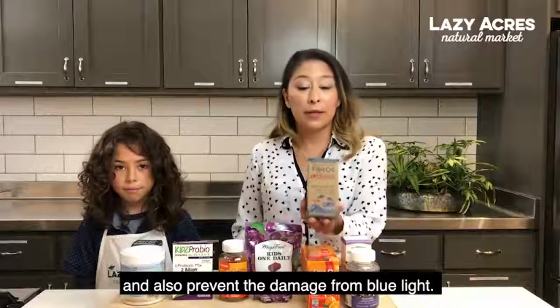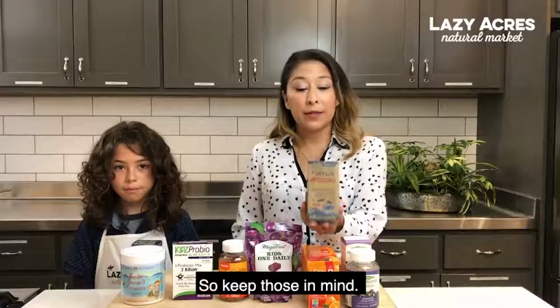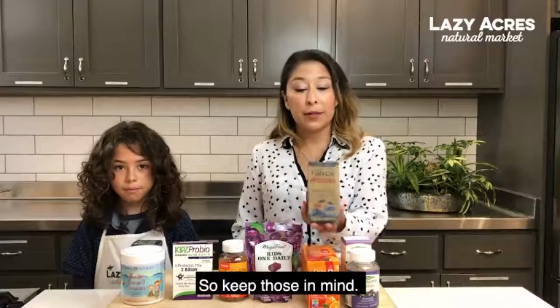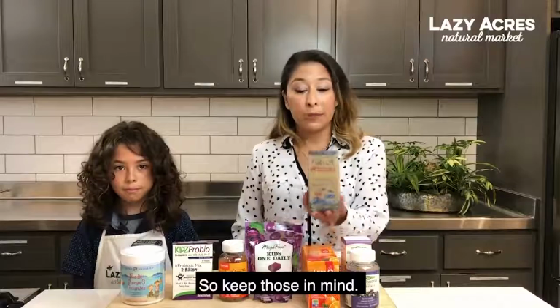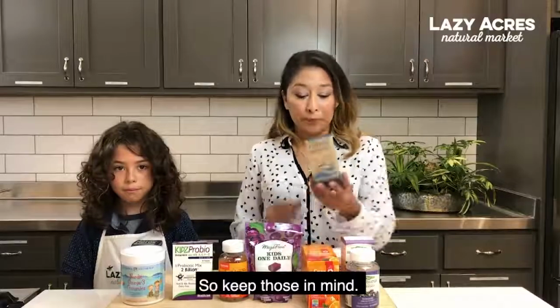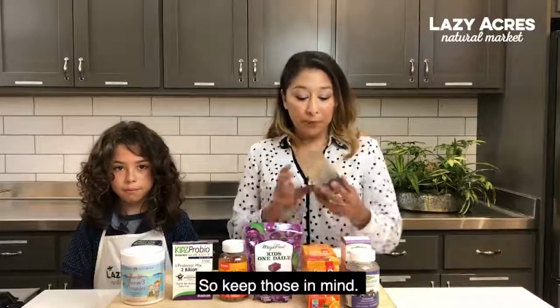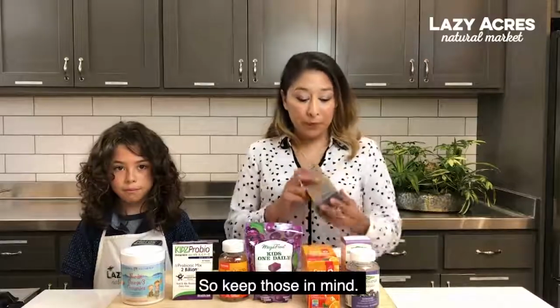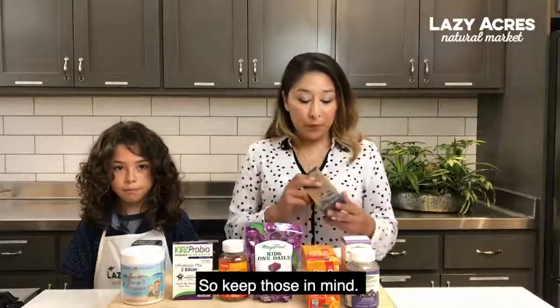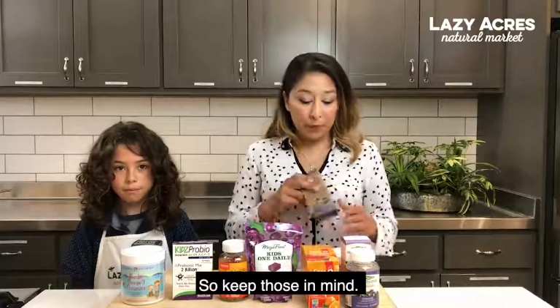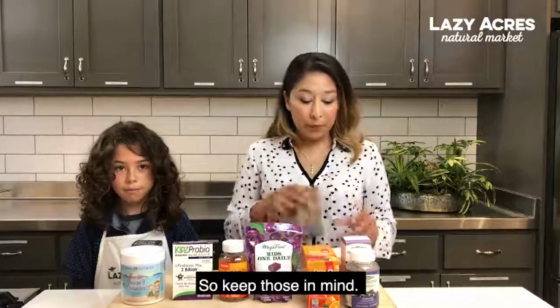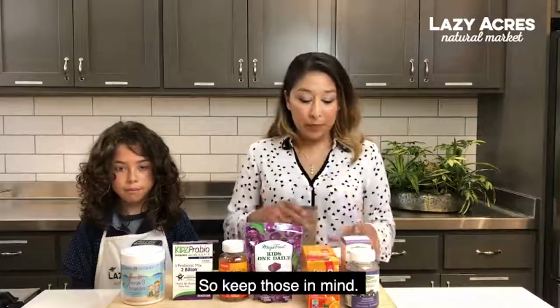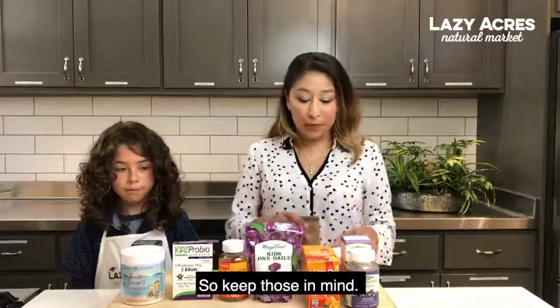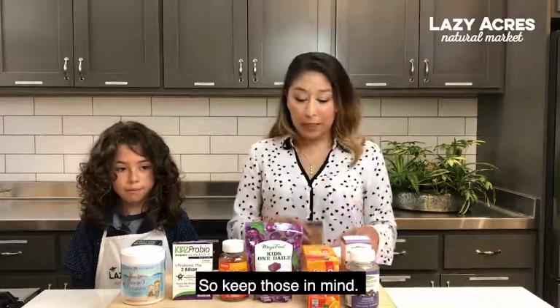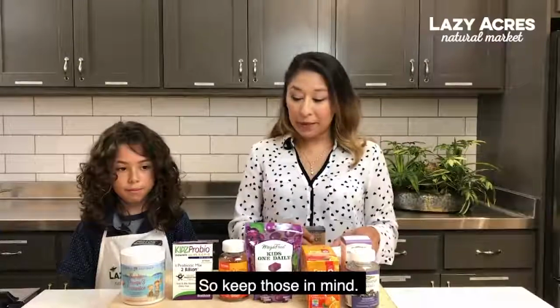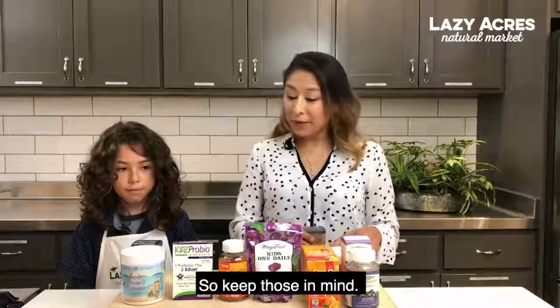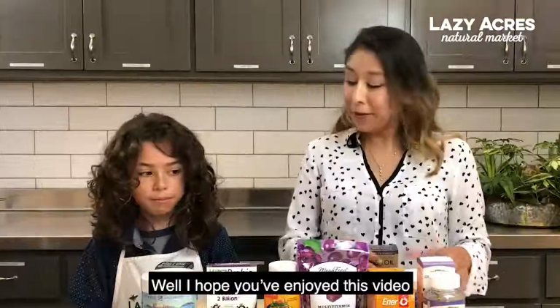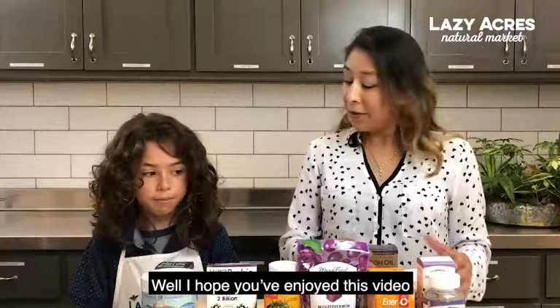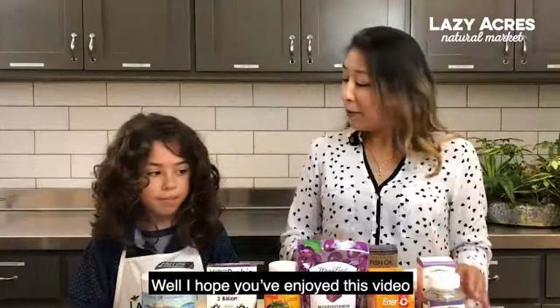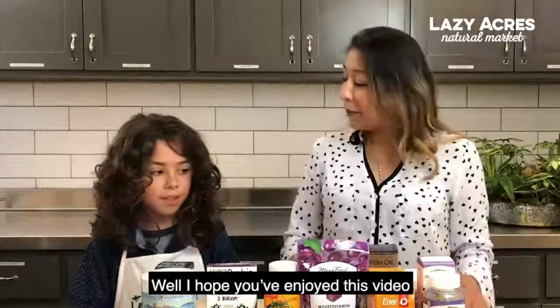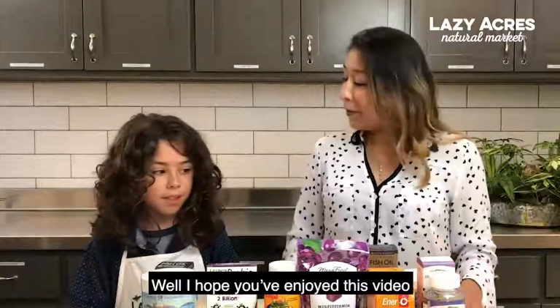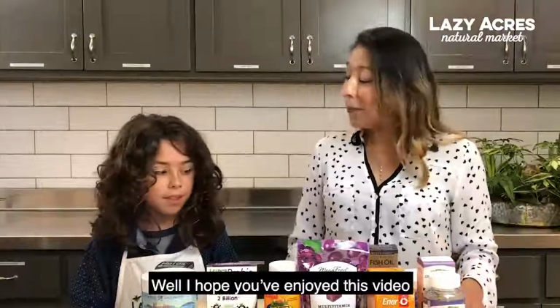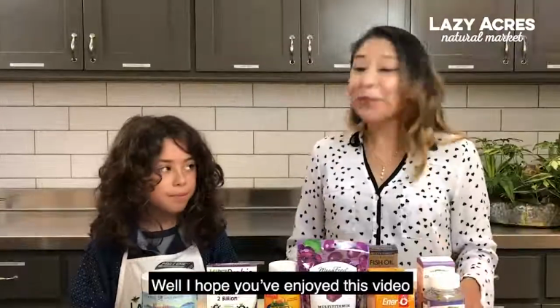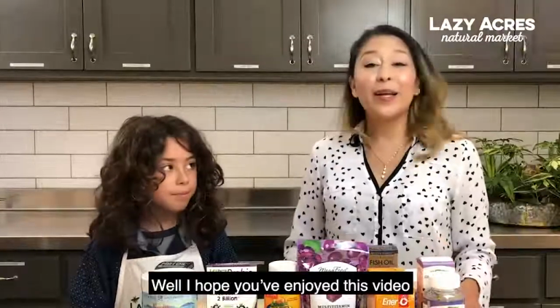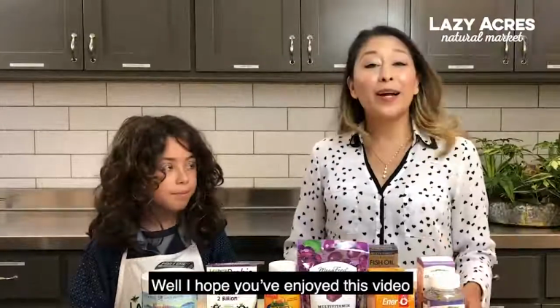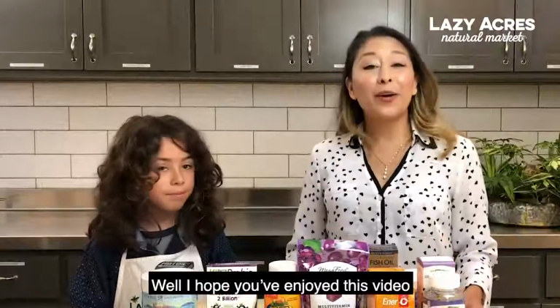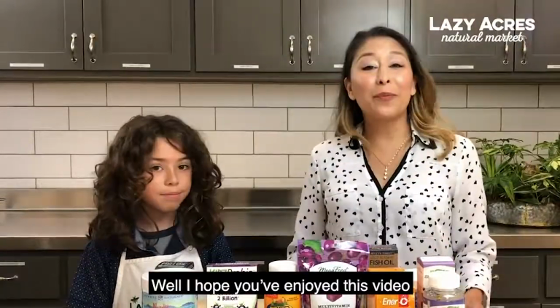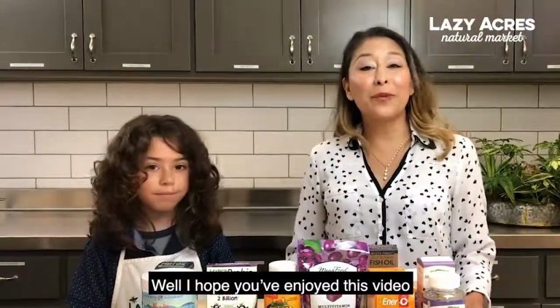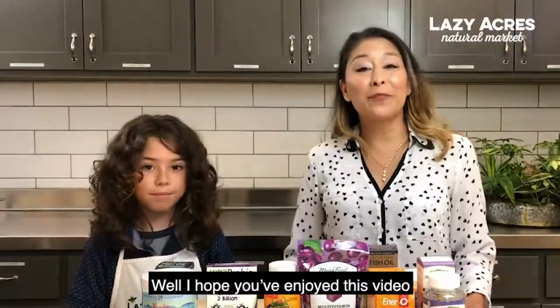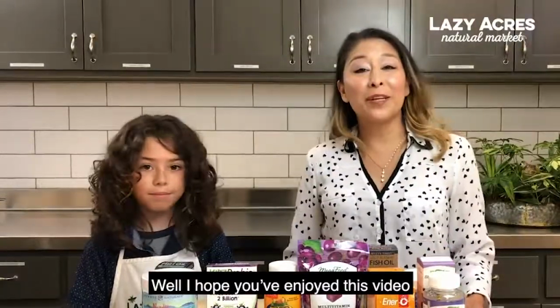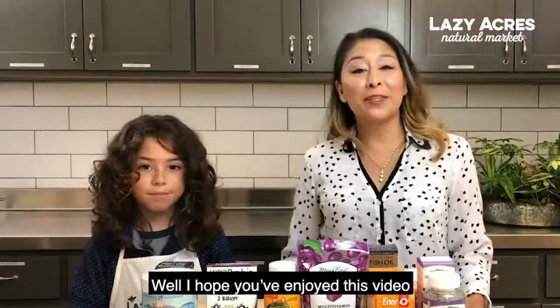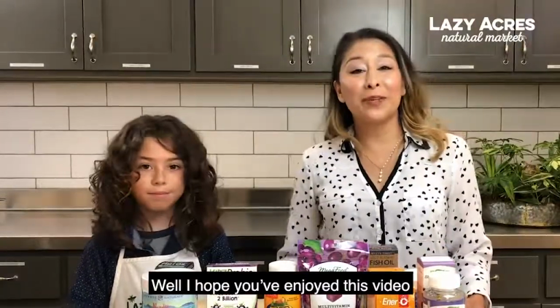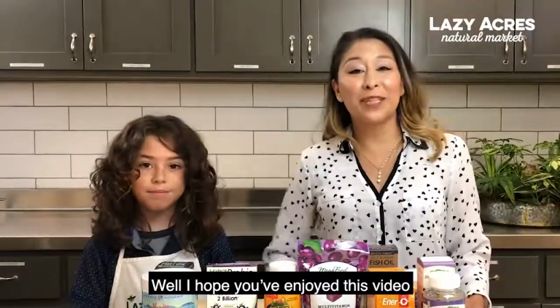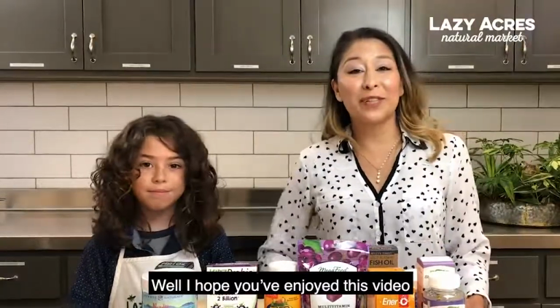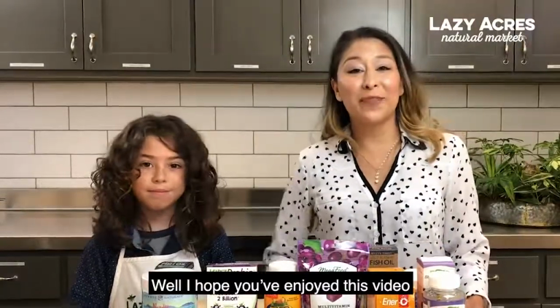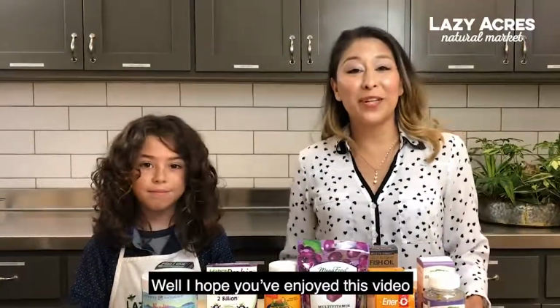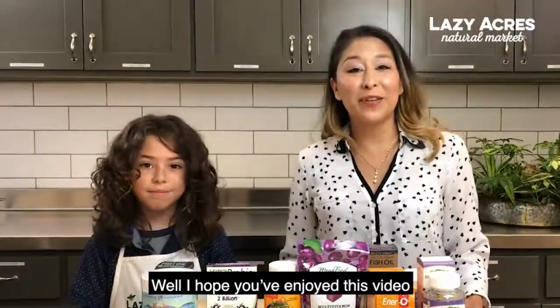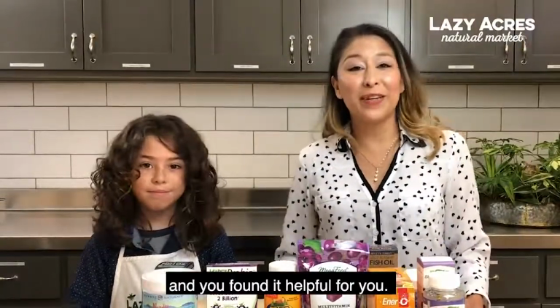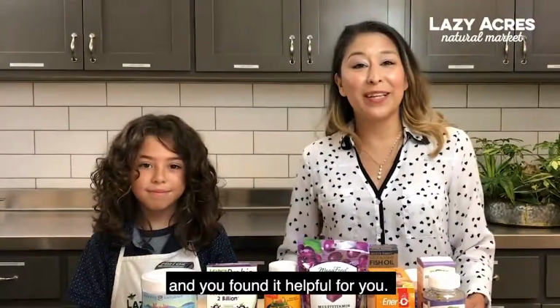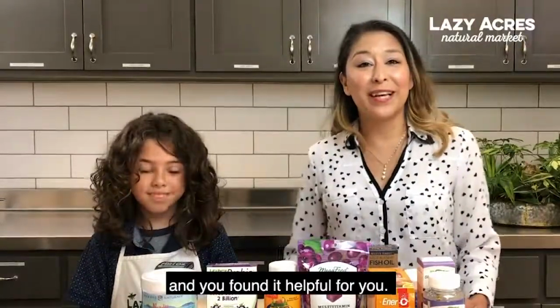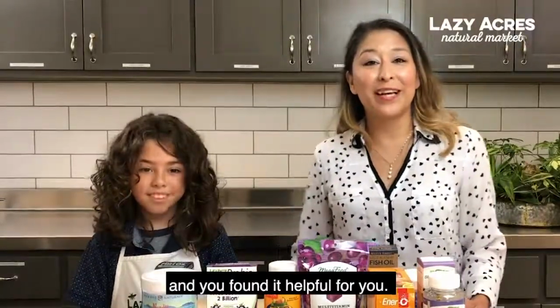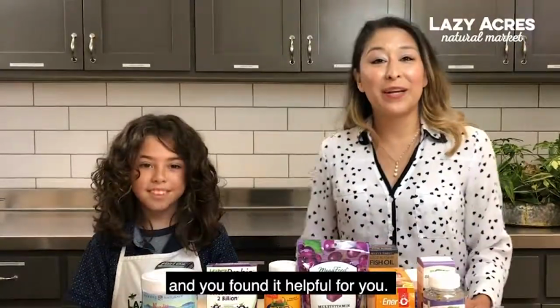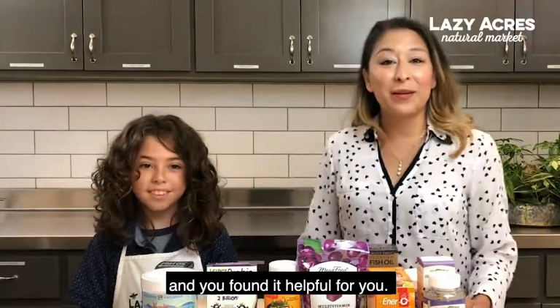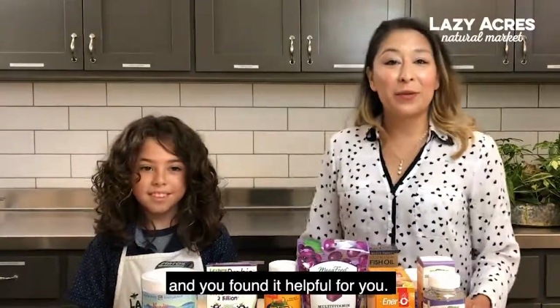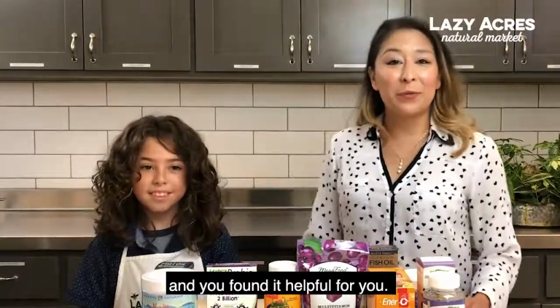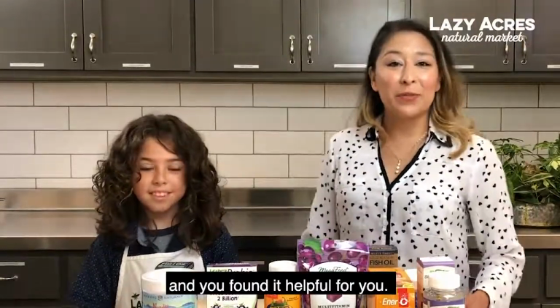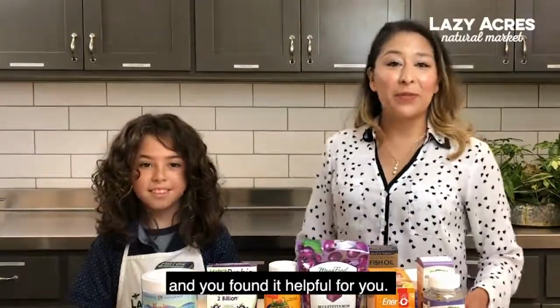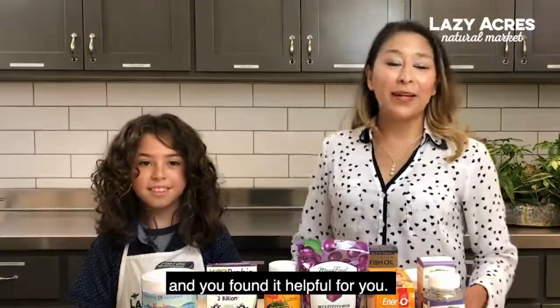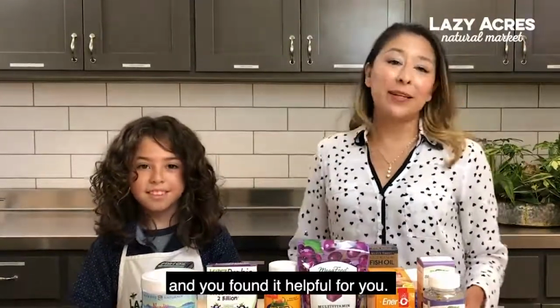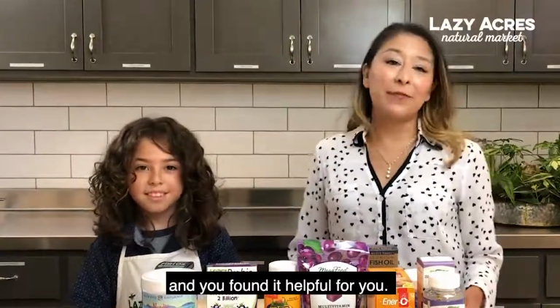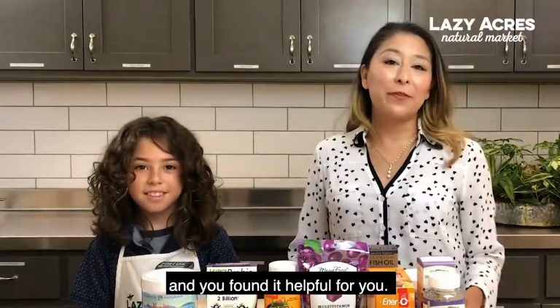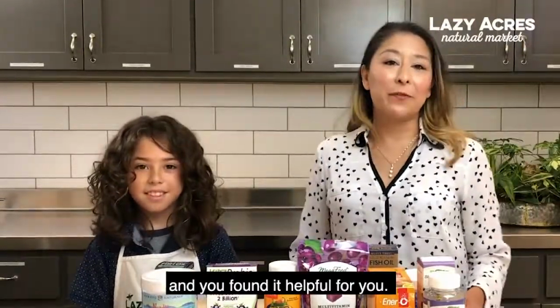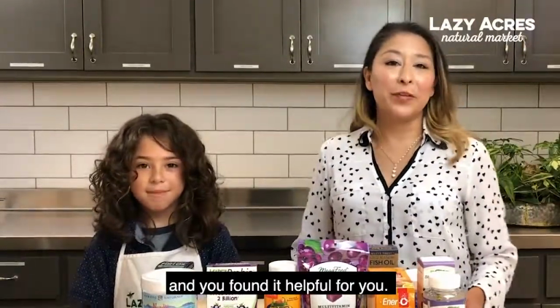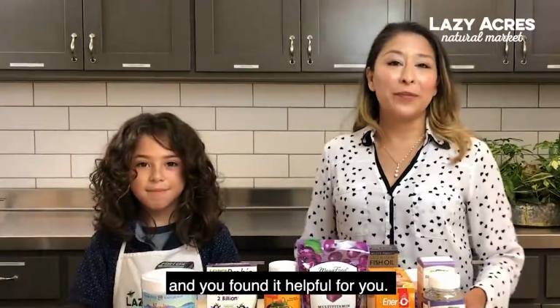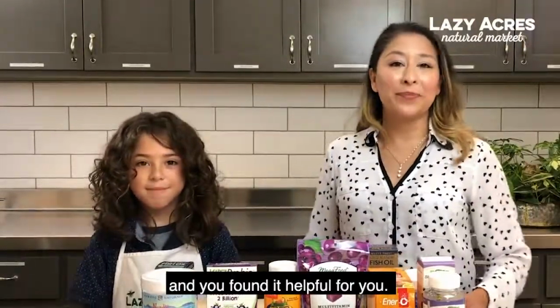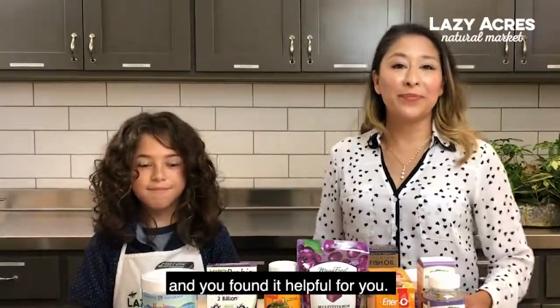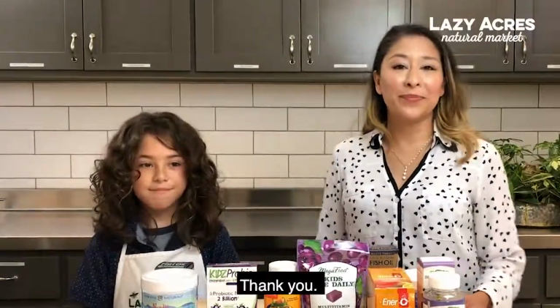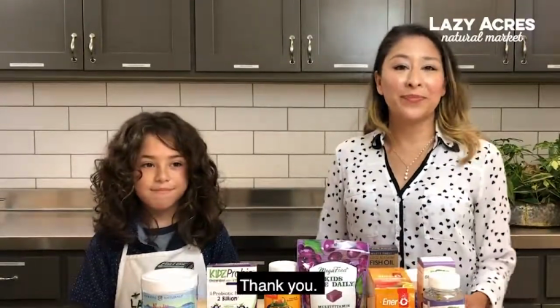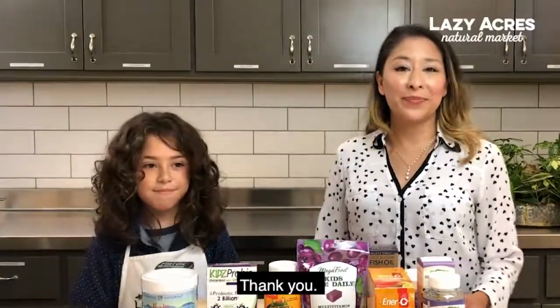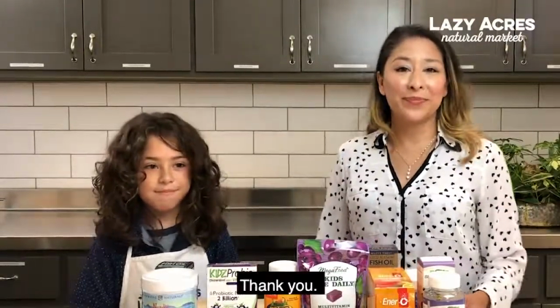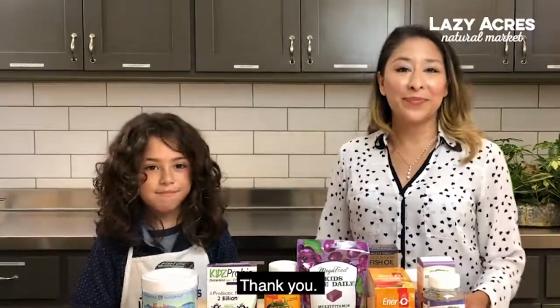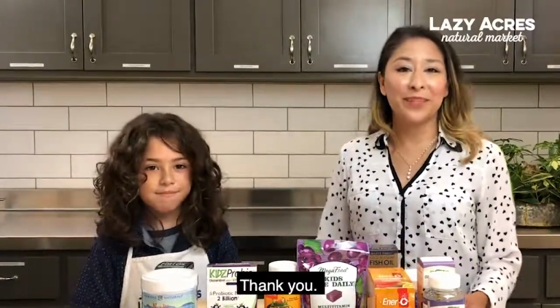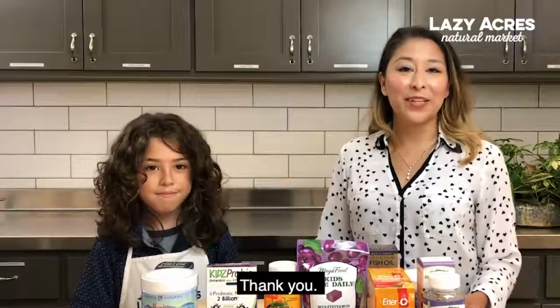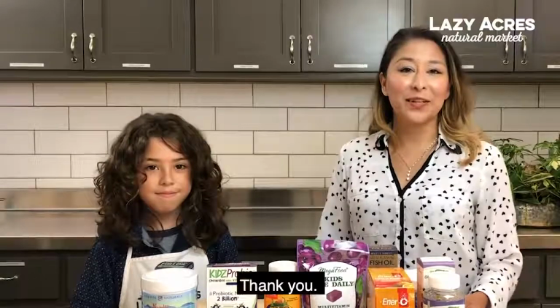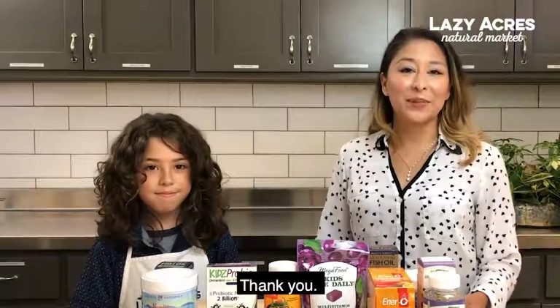So keep those in mind. I hope you enjoyed this video. Thank you.